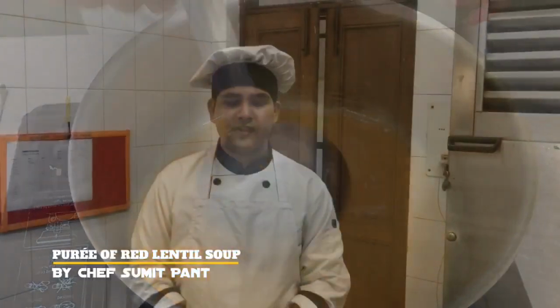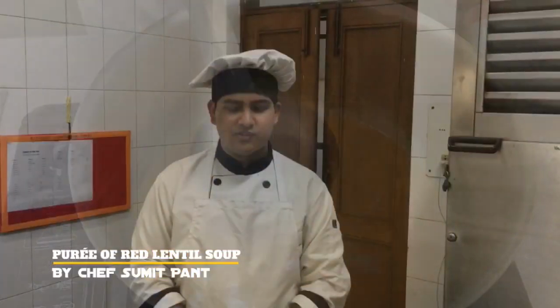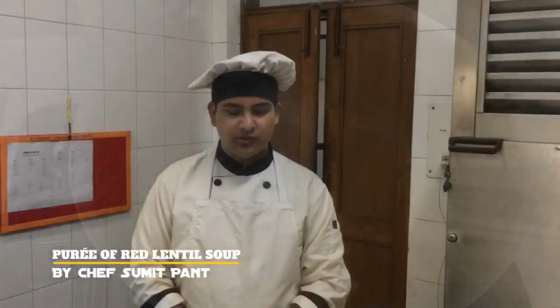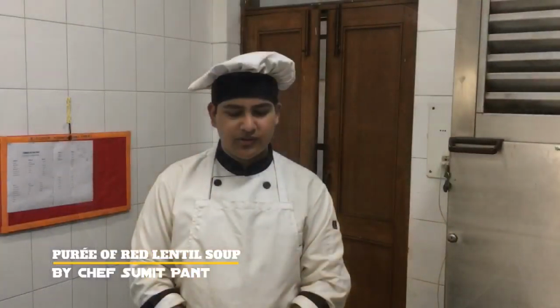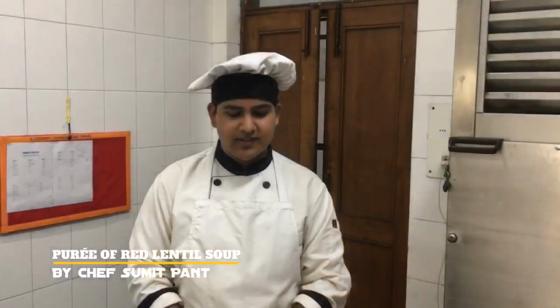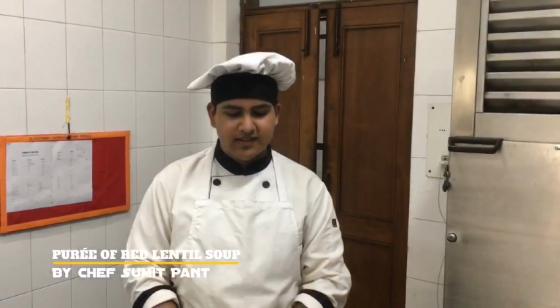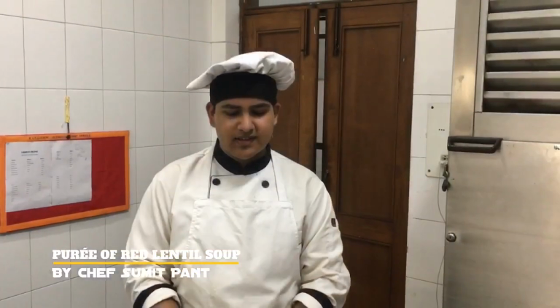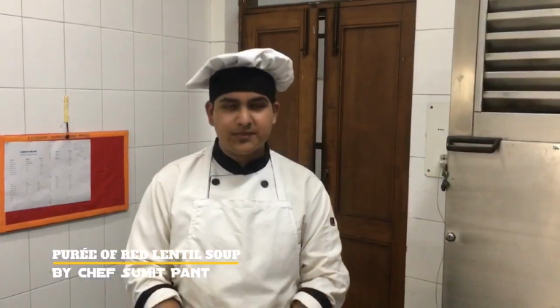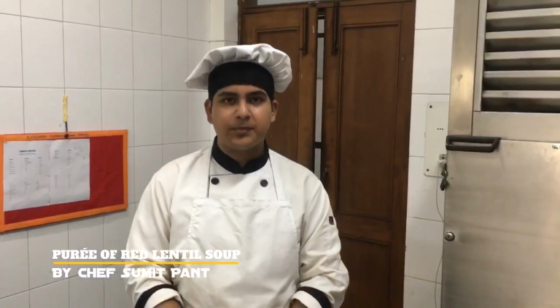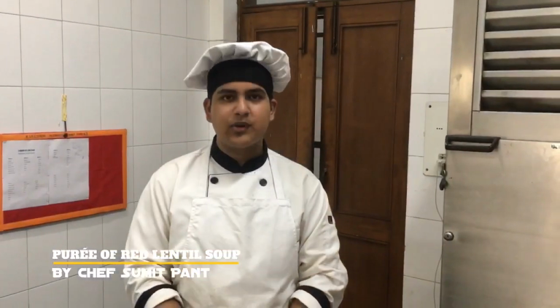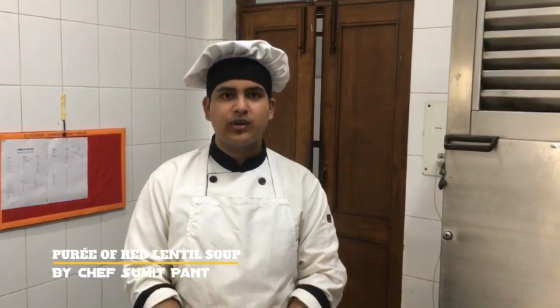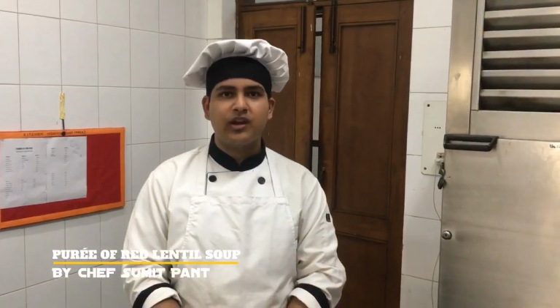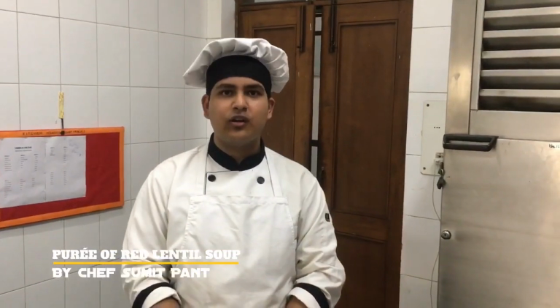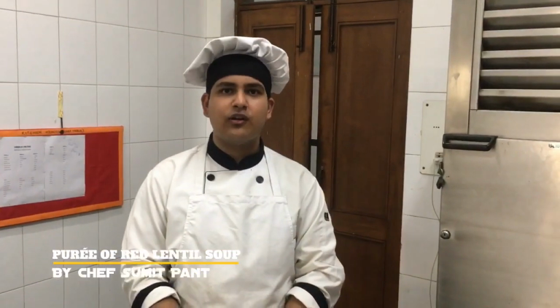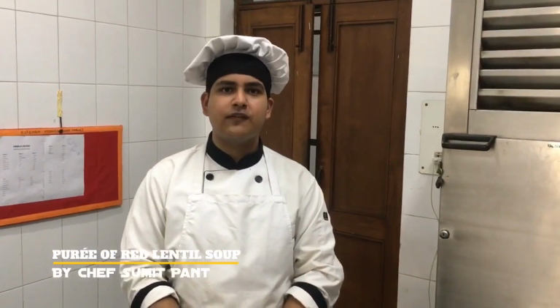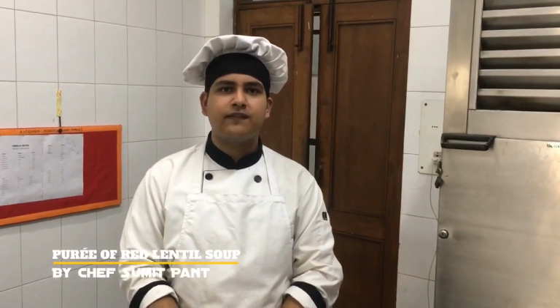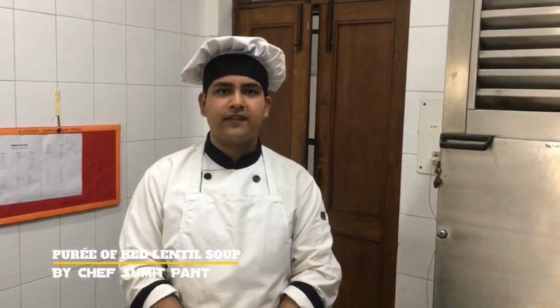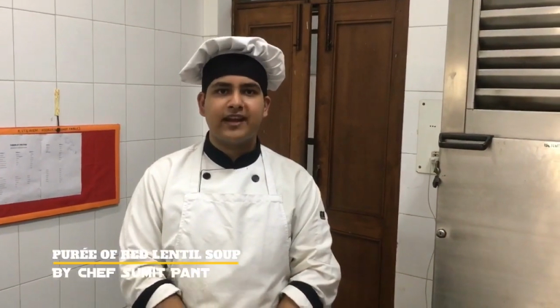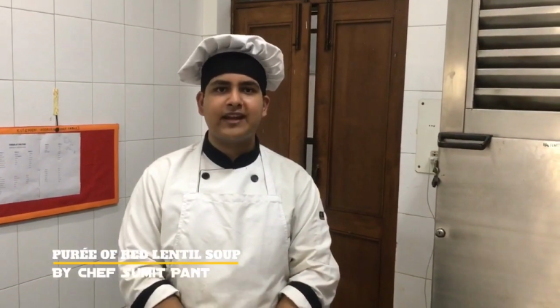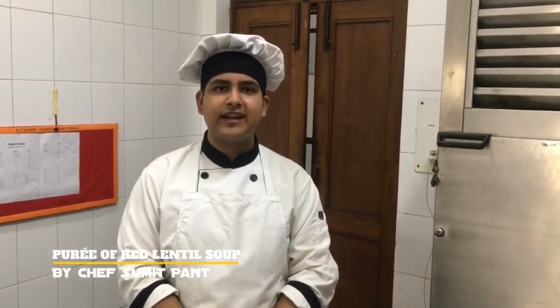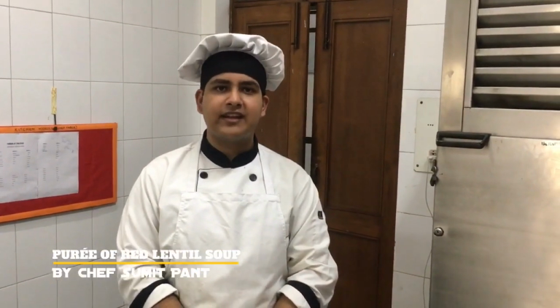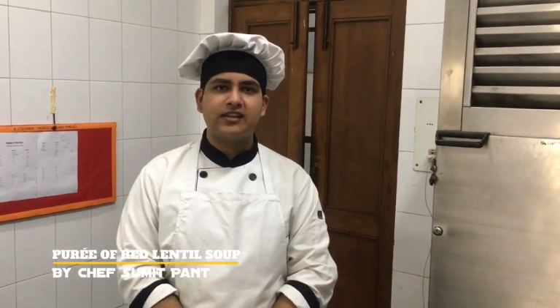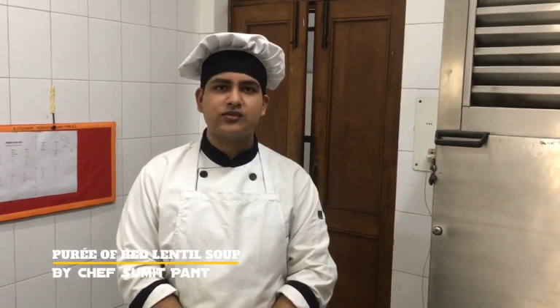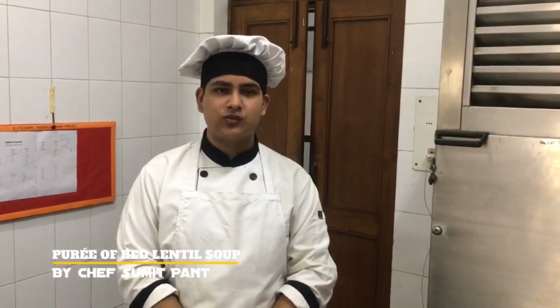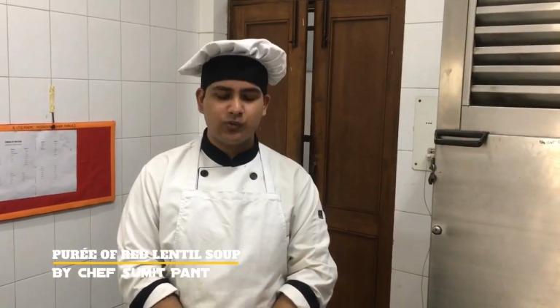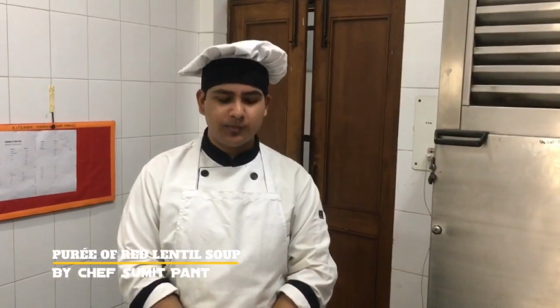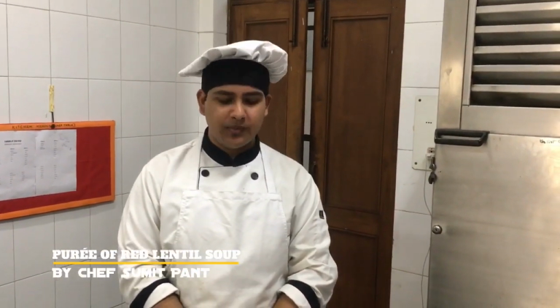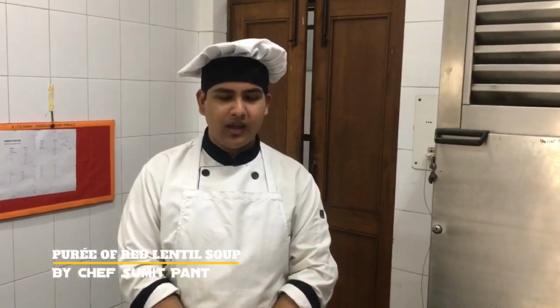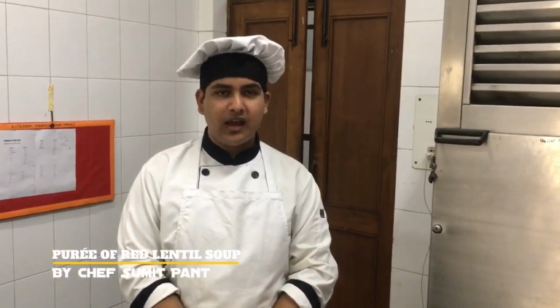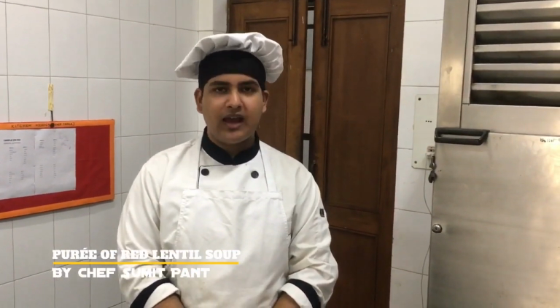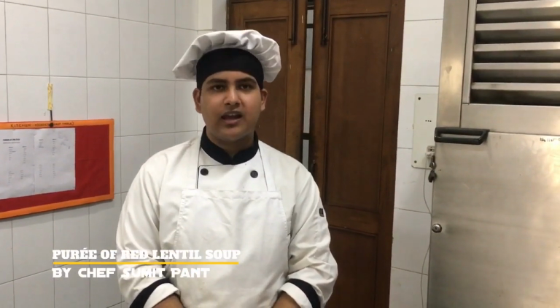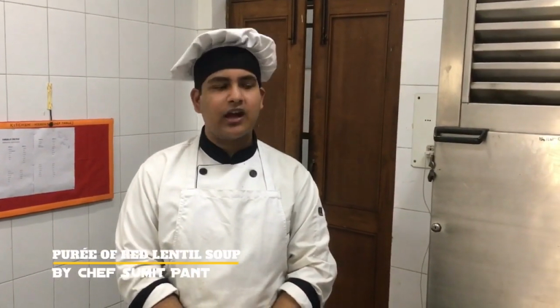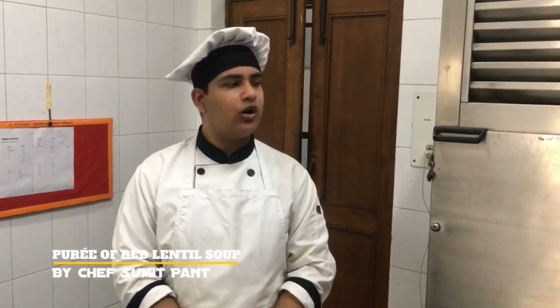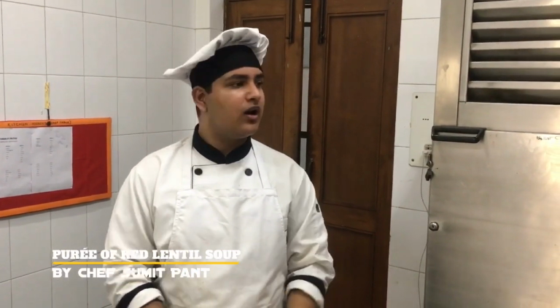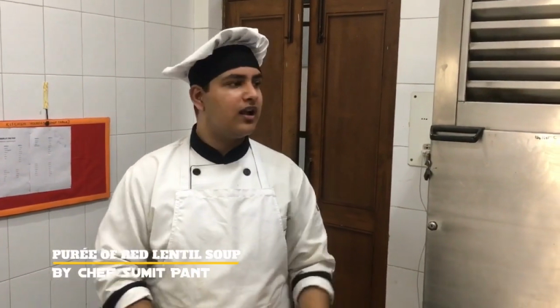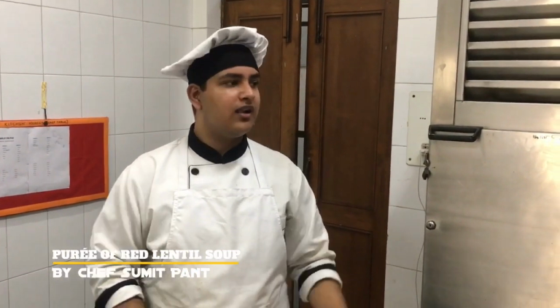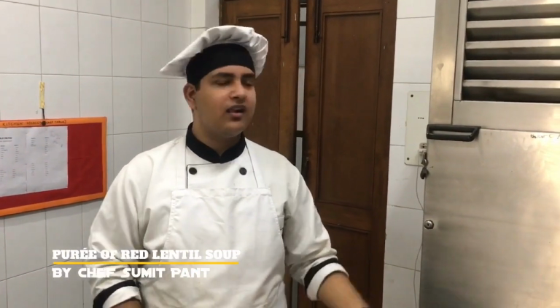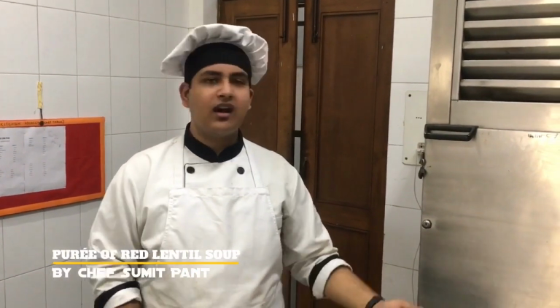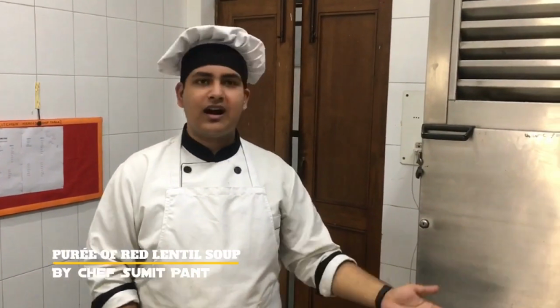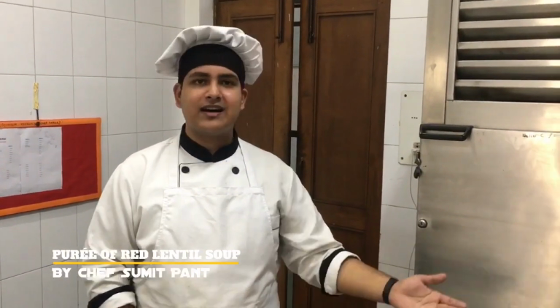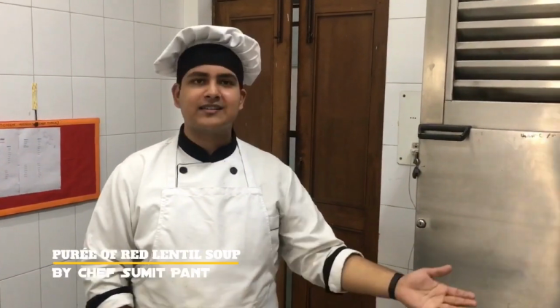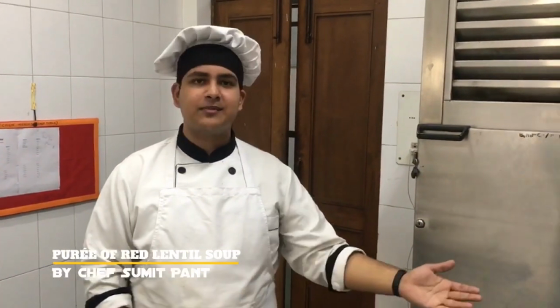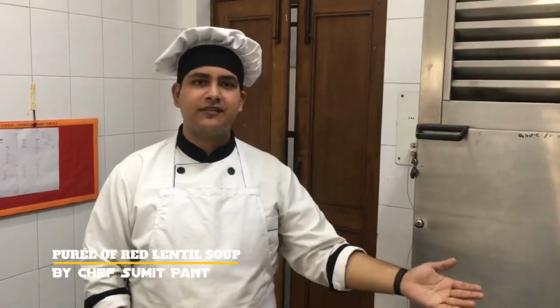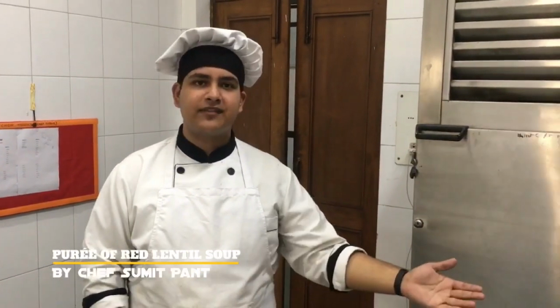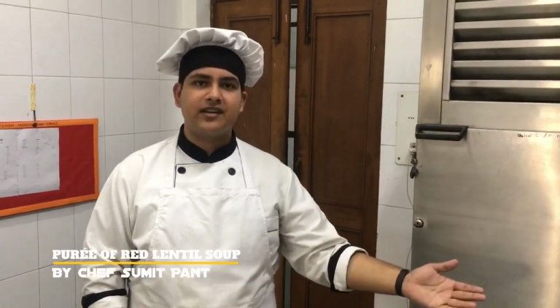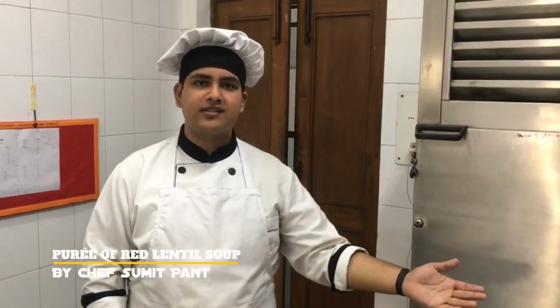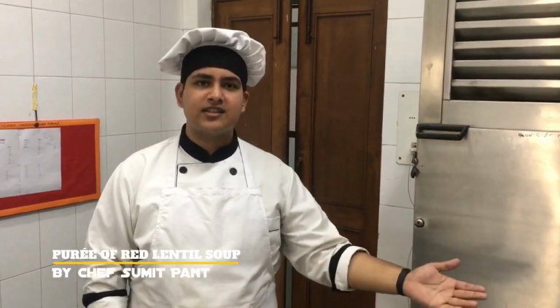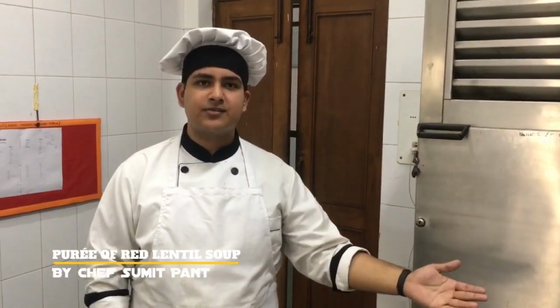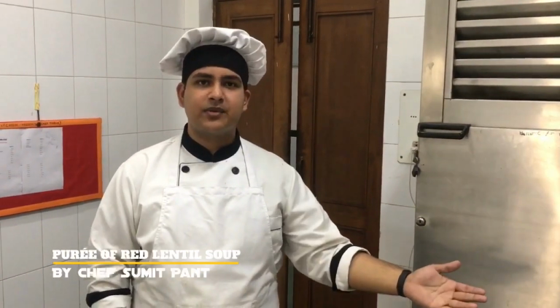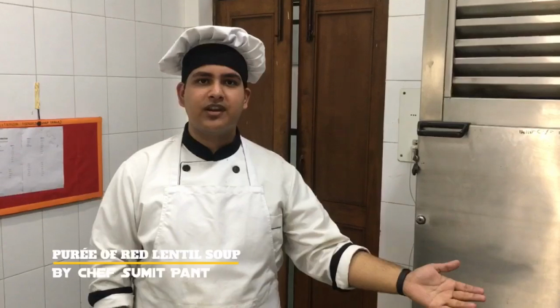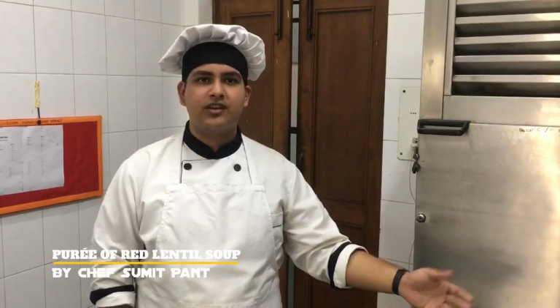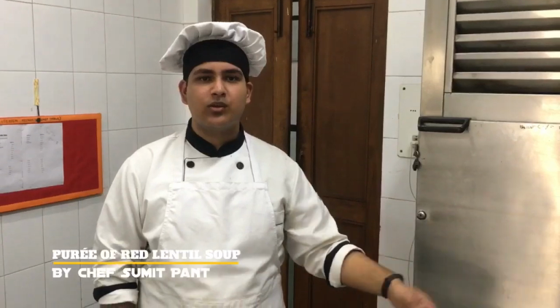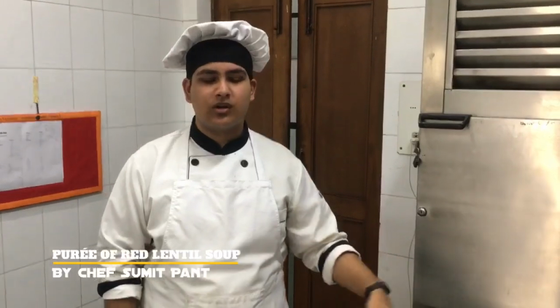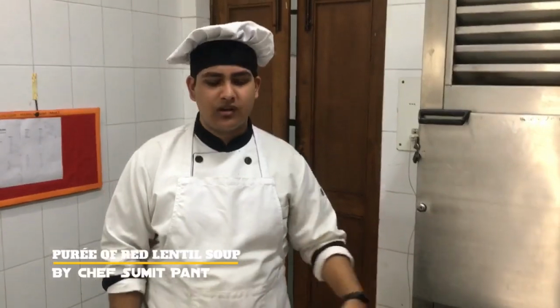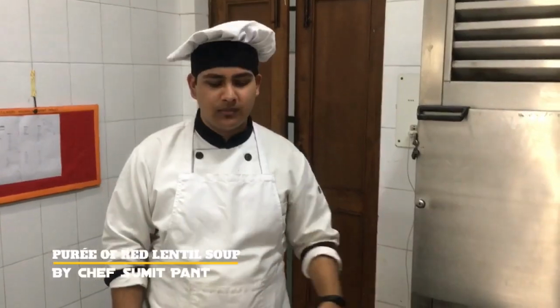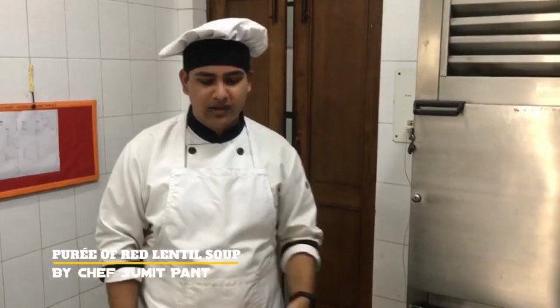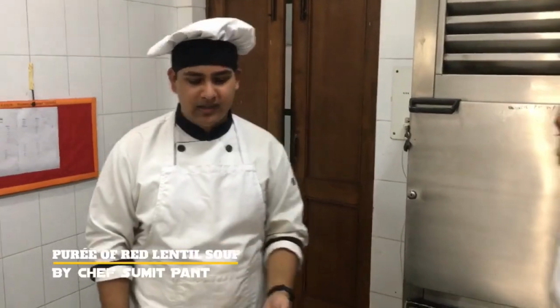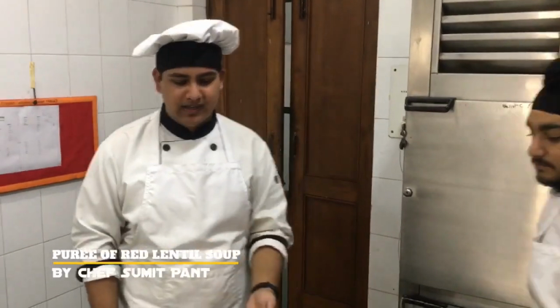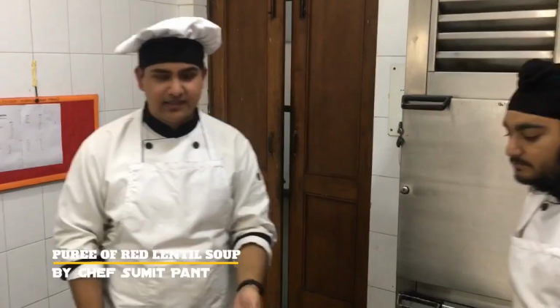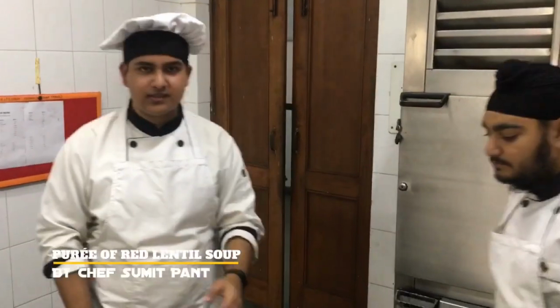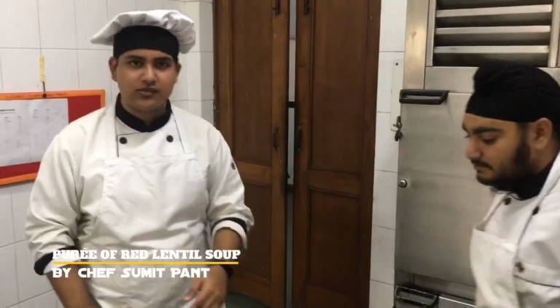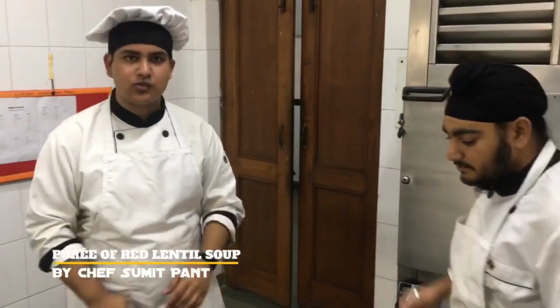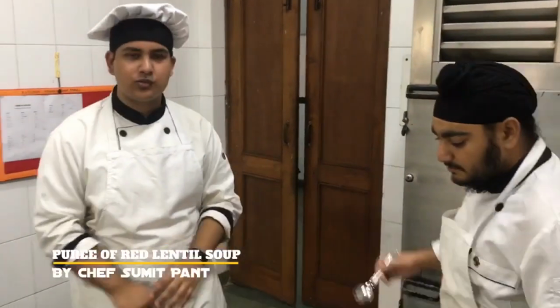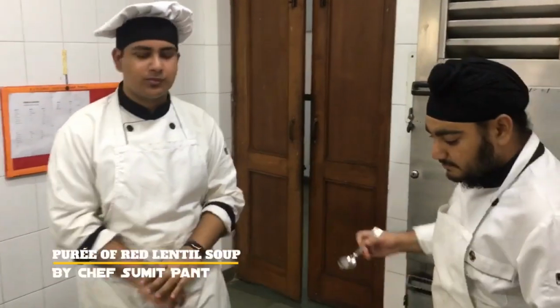This is the puree of lentil soup. And now I will ask my friend Jaspin to come and taste the soup.